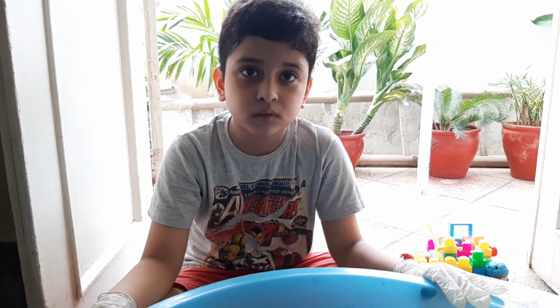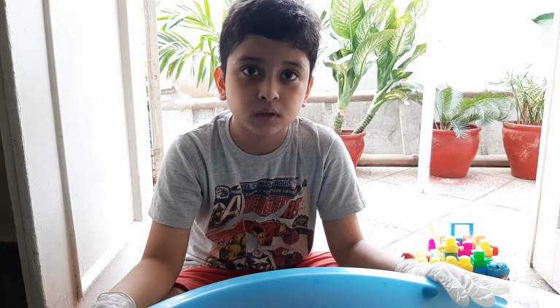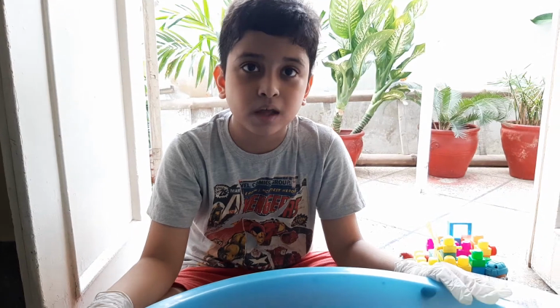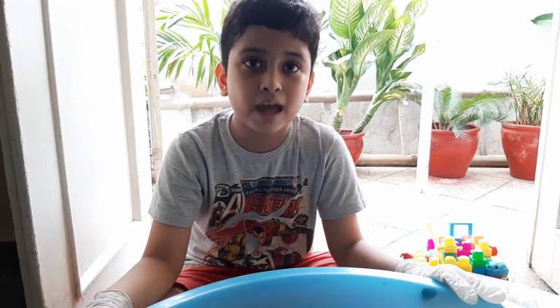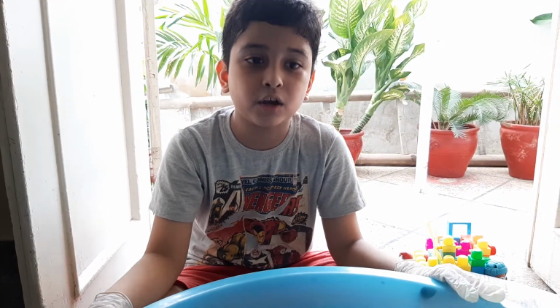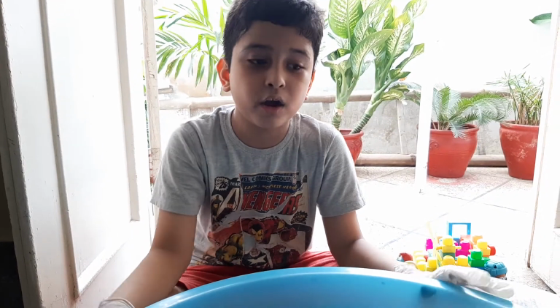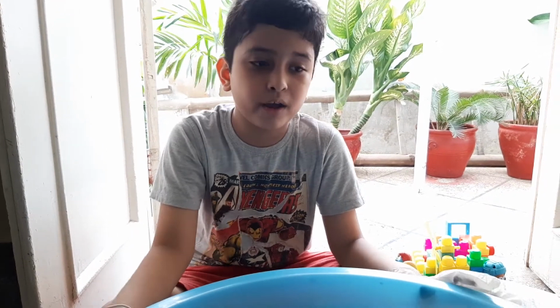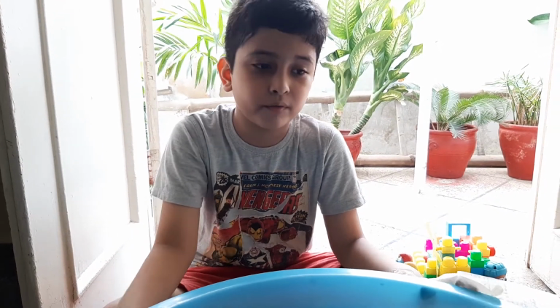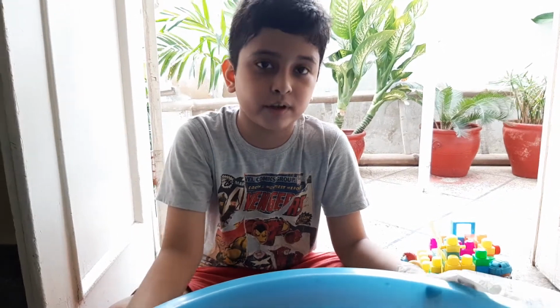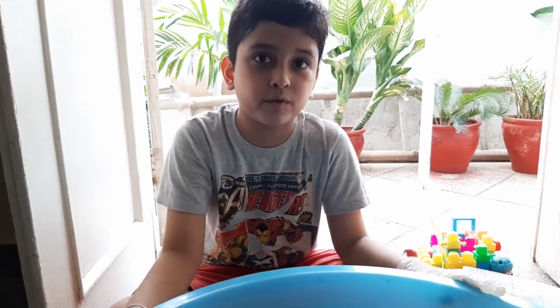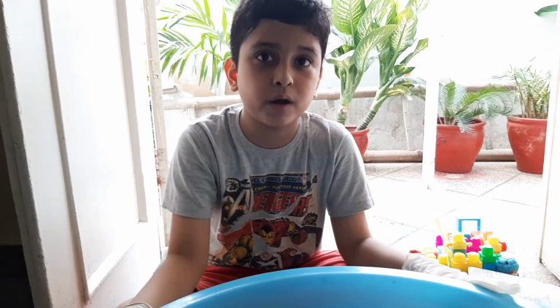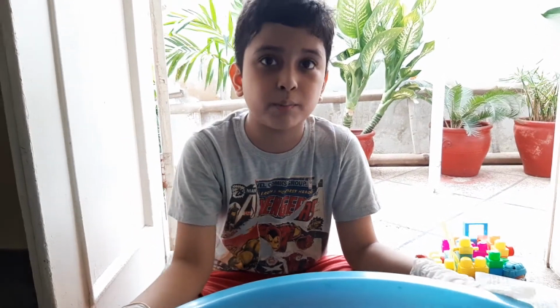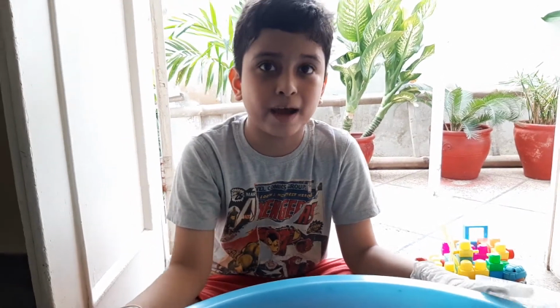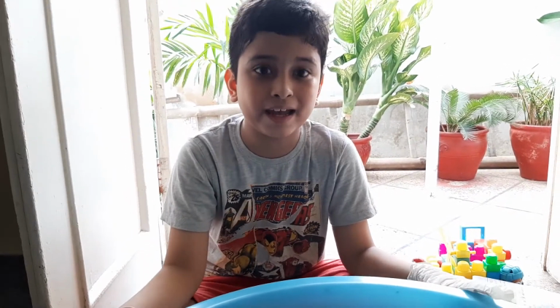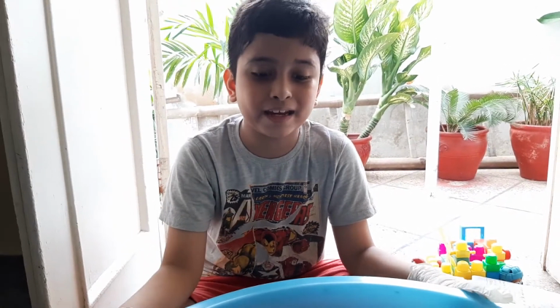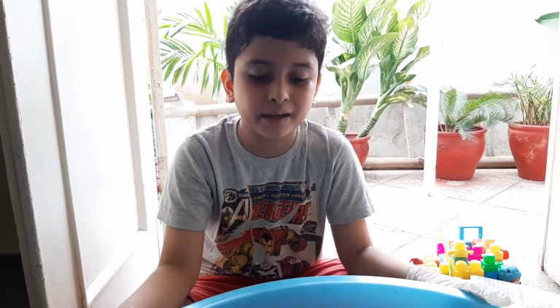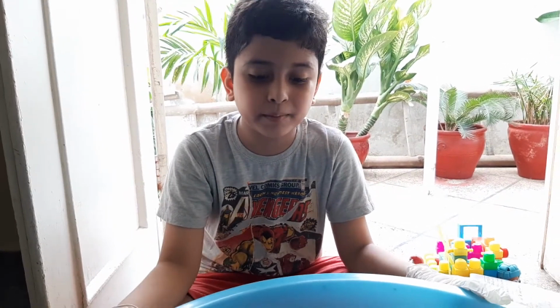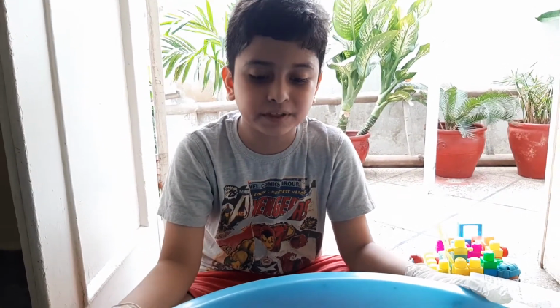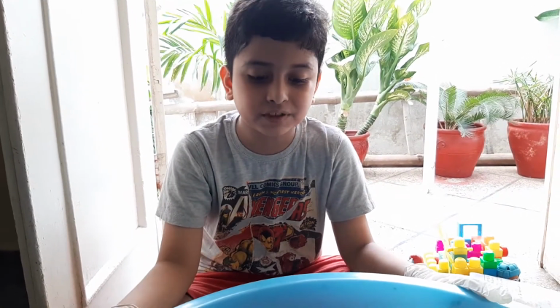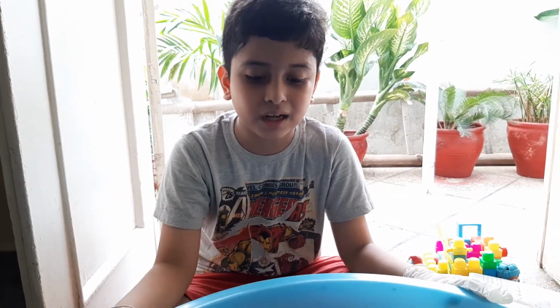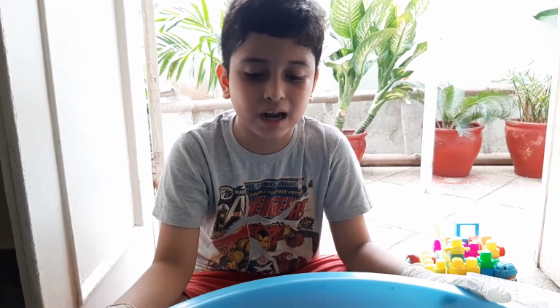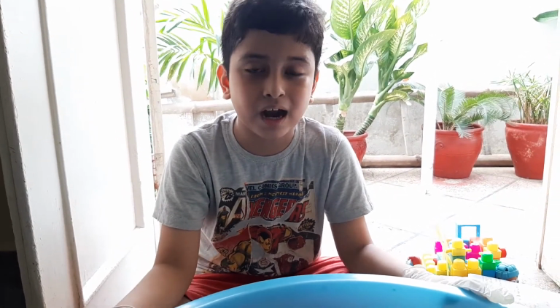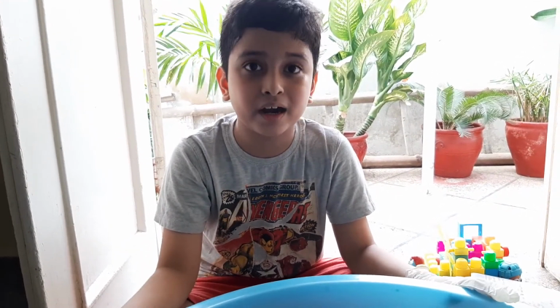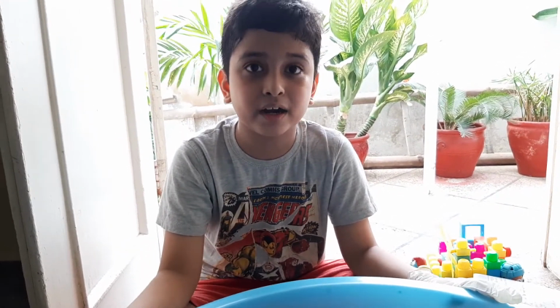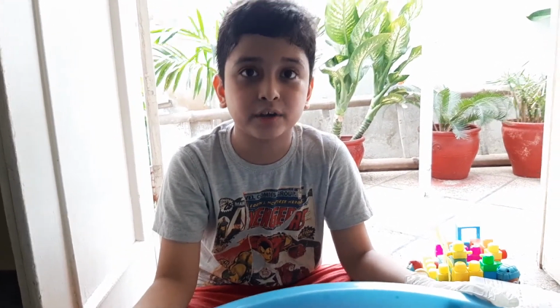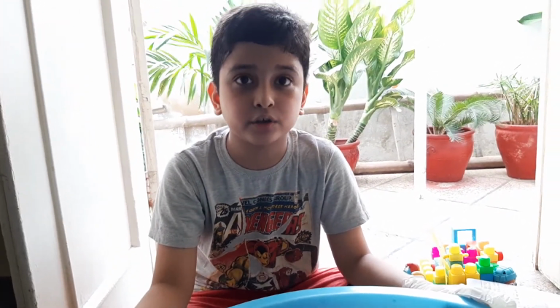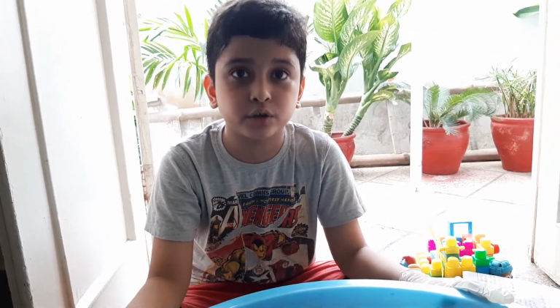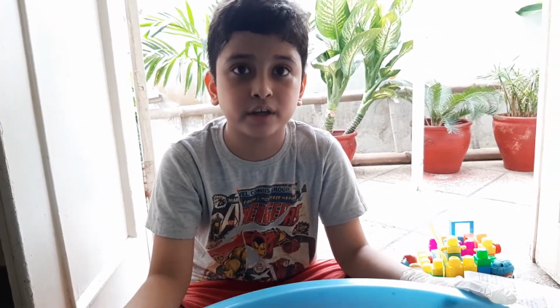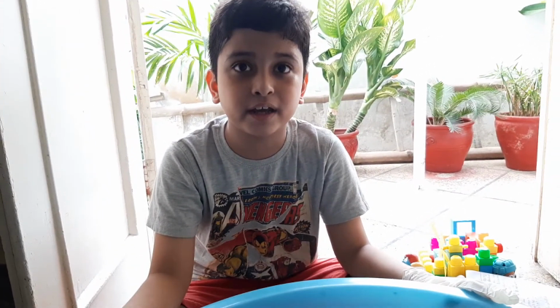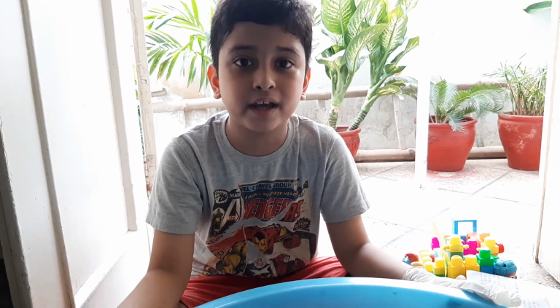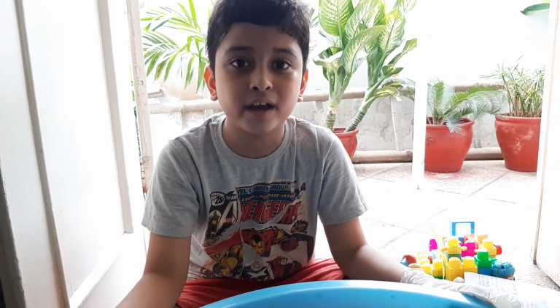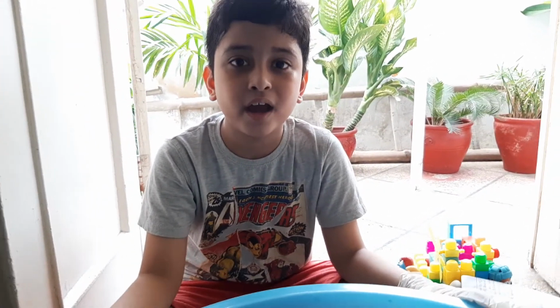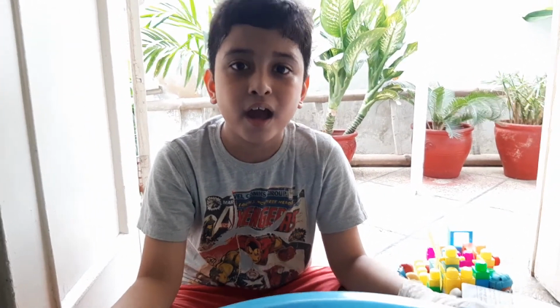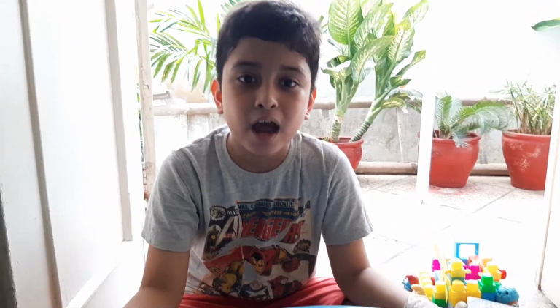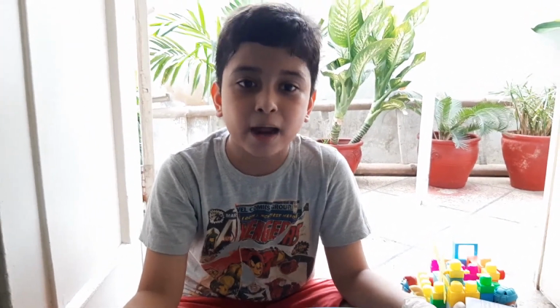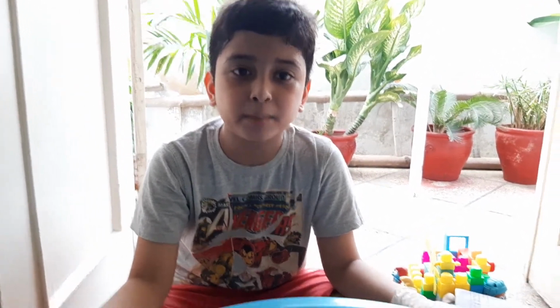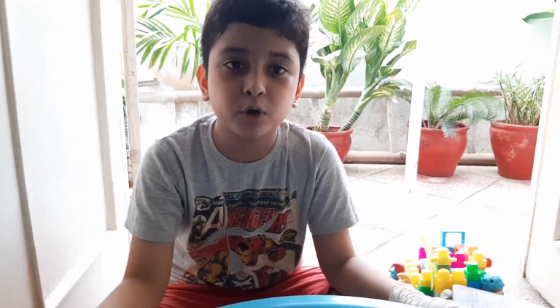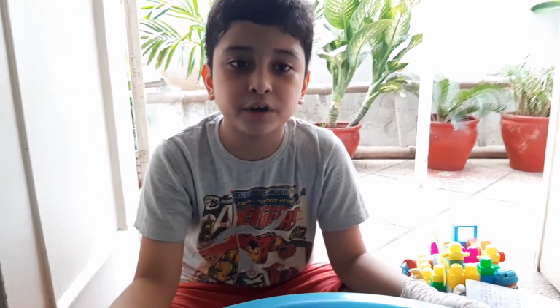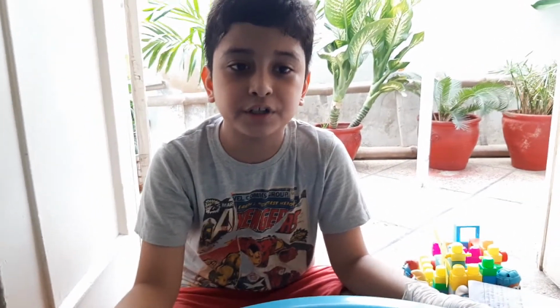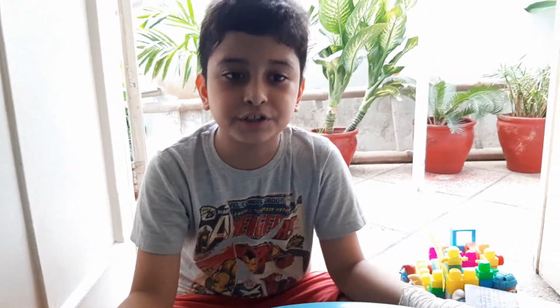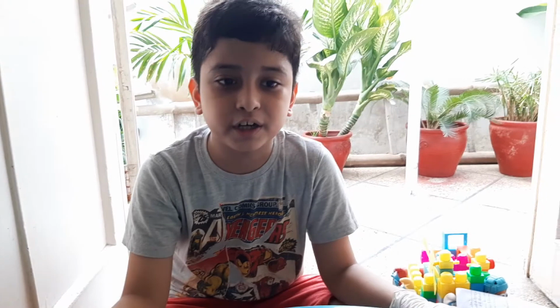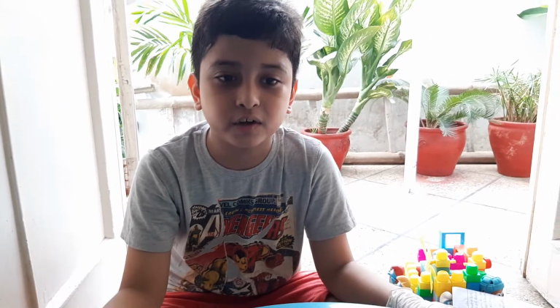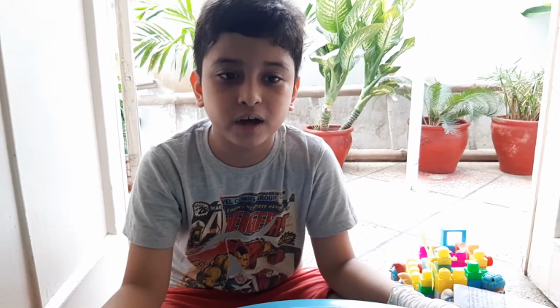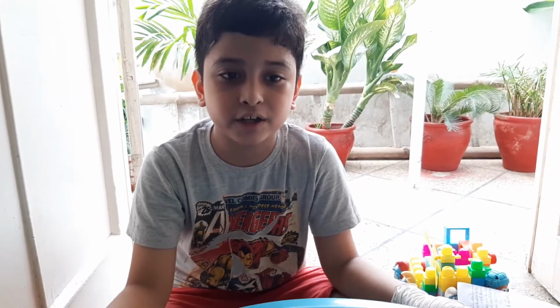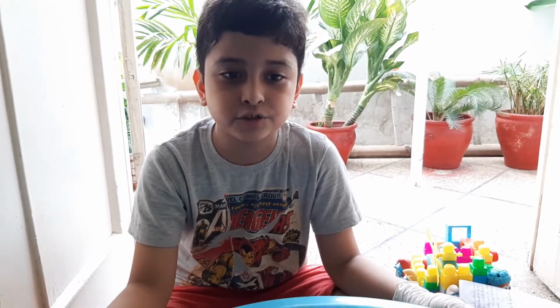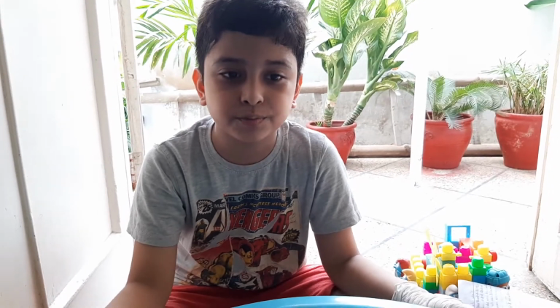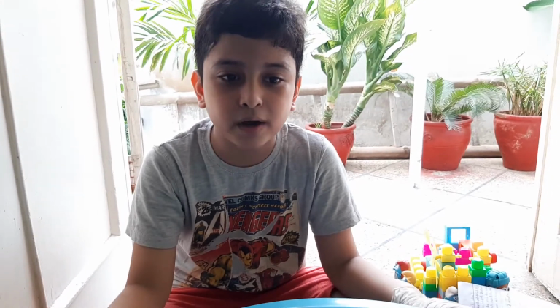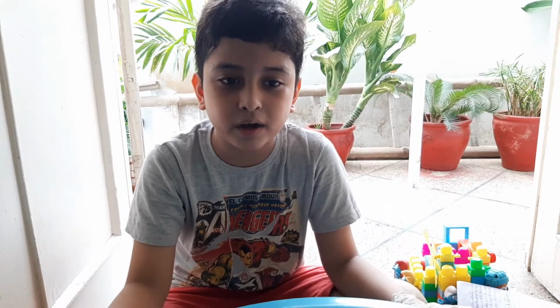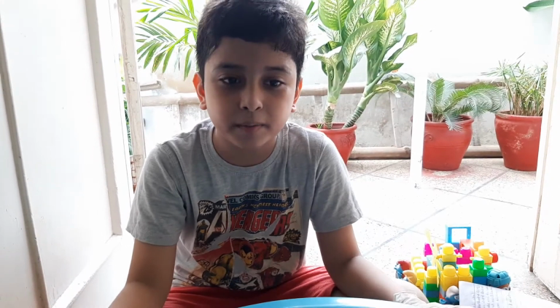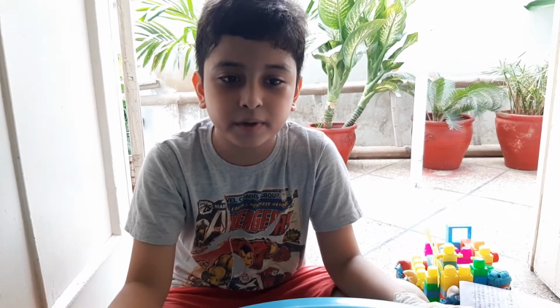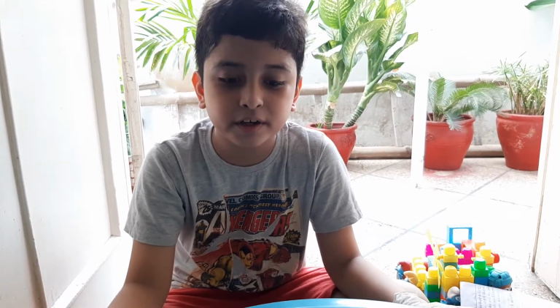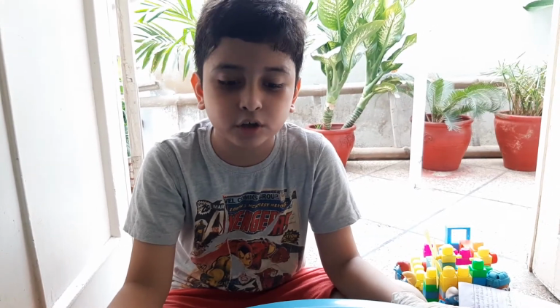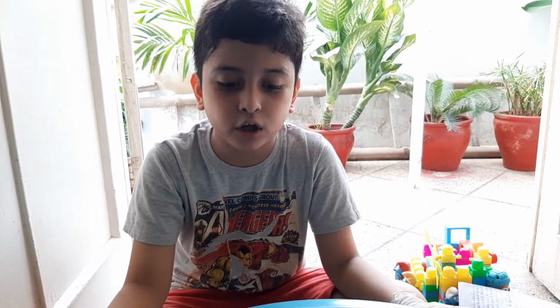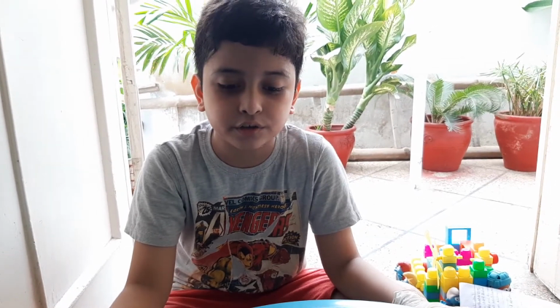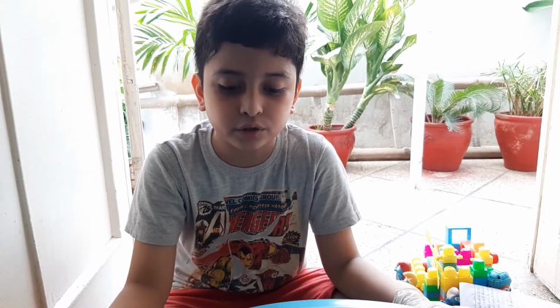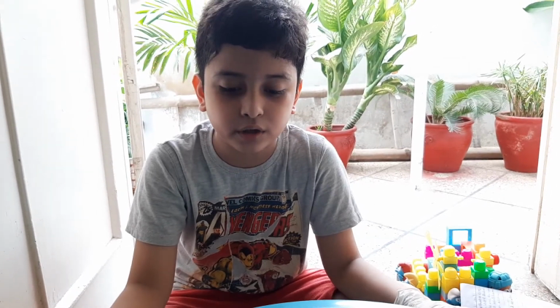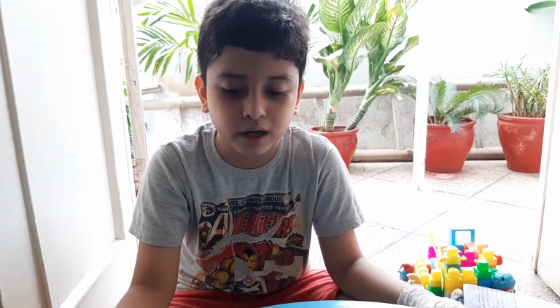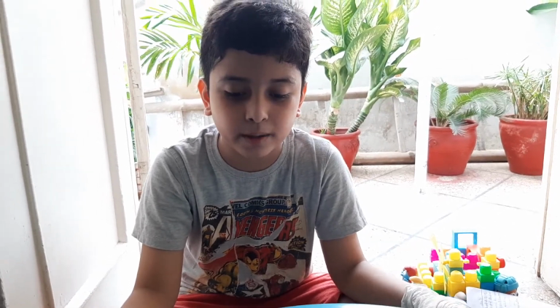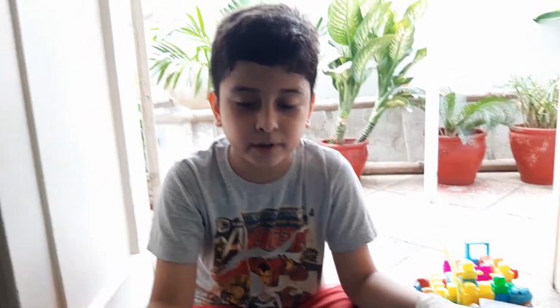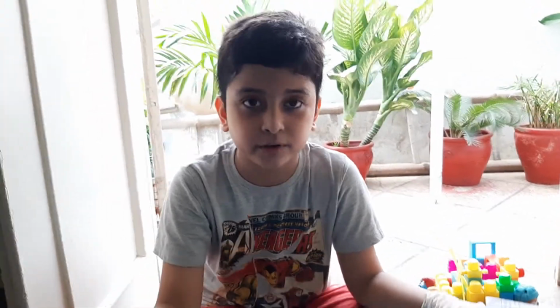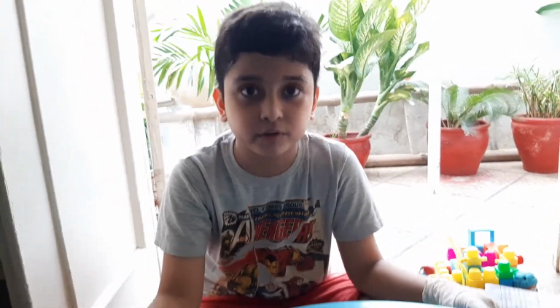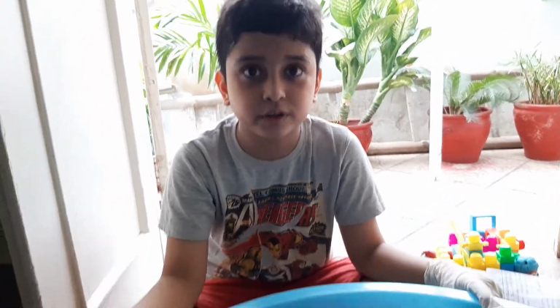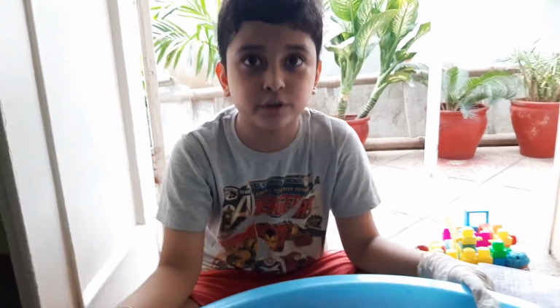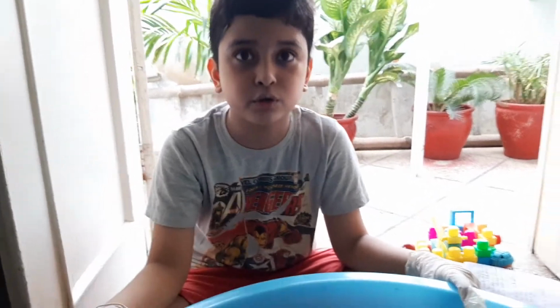Hello everyone, my name is Salah and today I am going to share an experiment of tsunami with you.